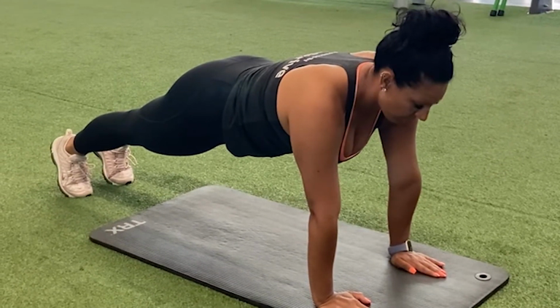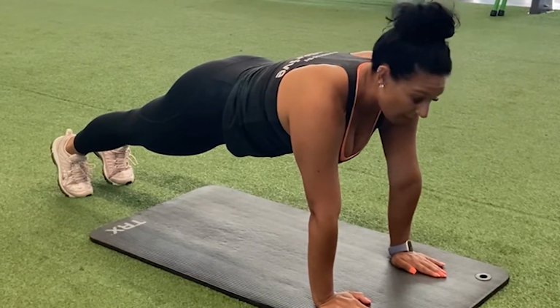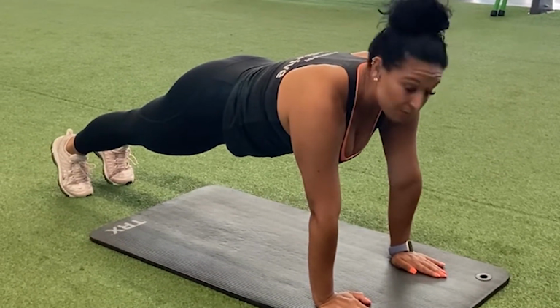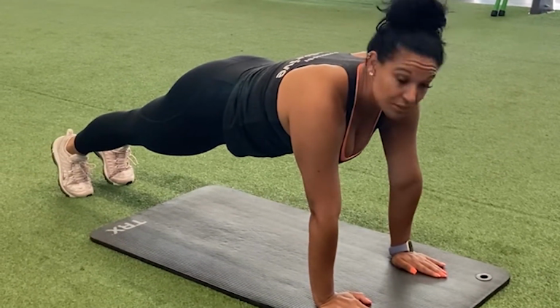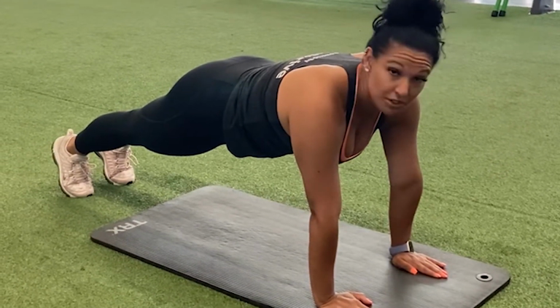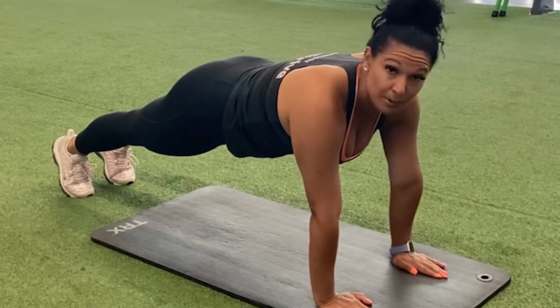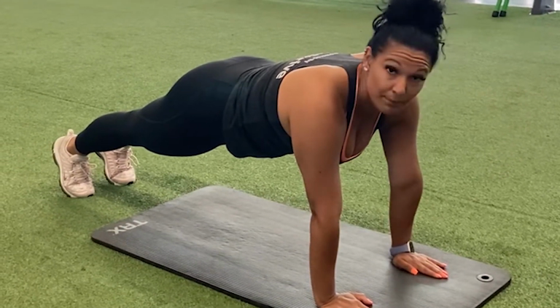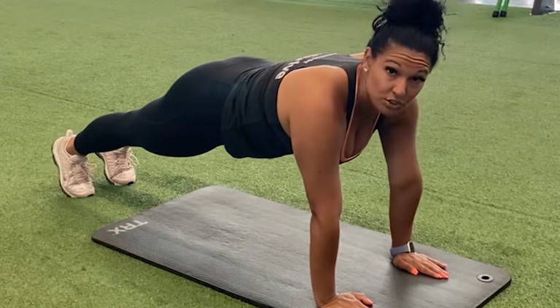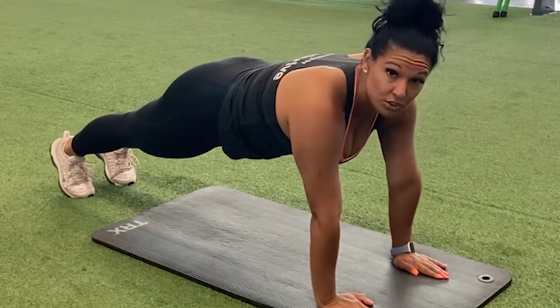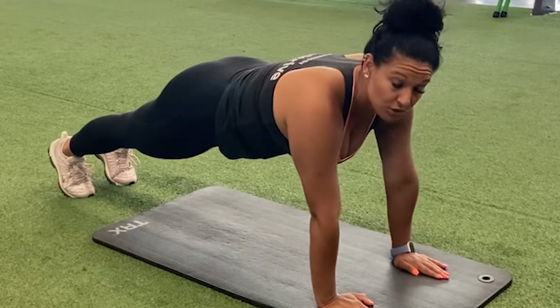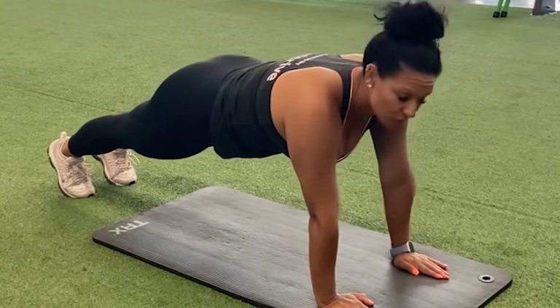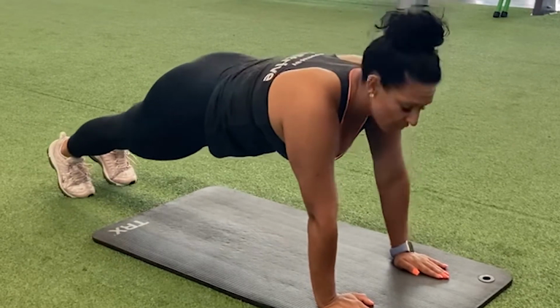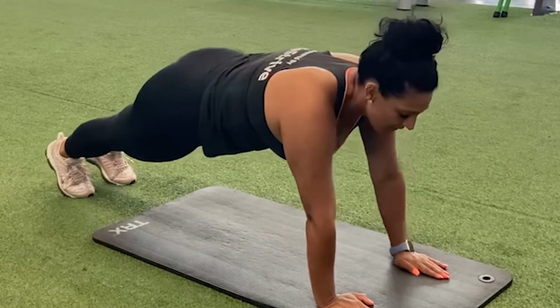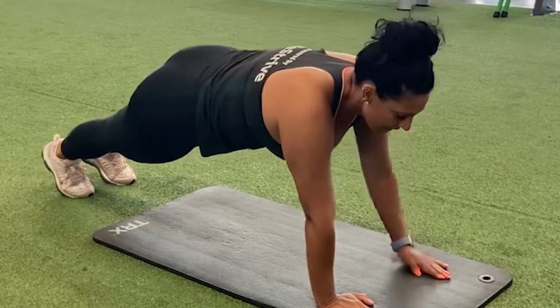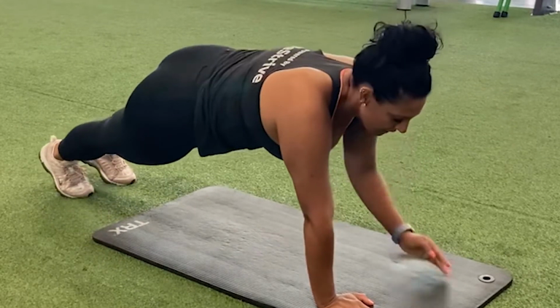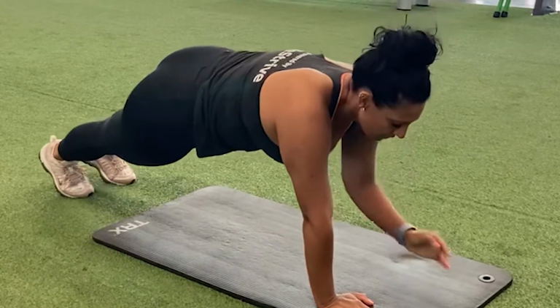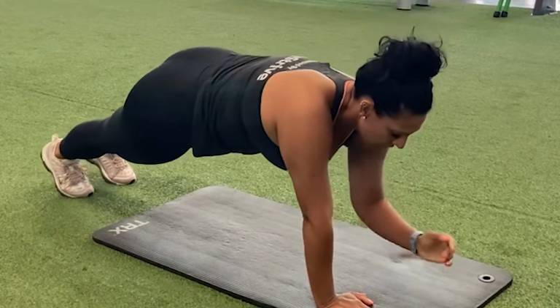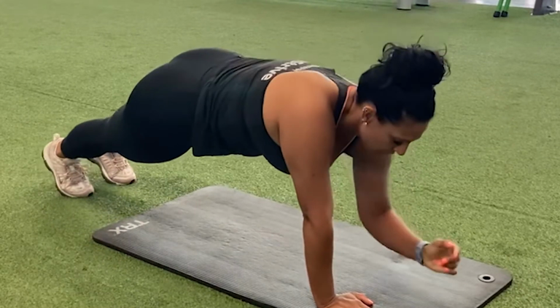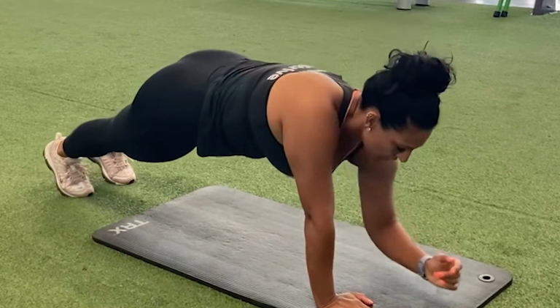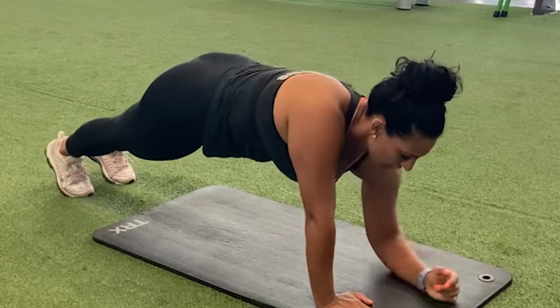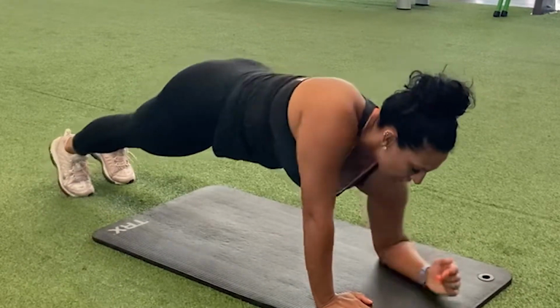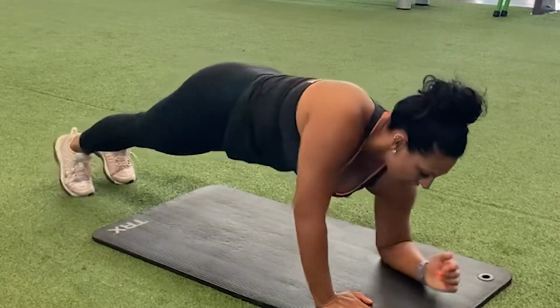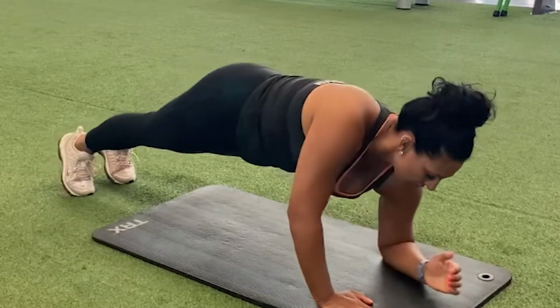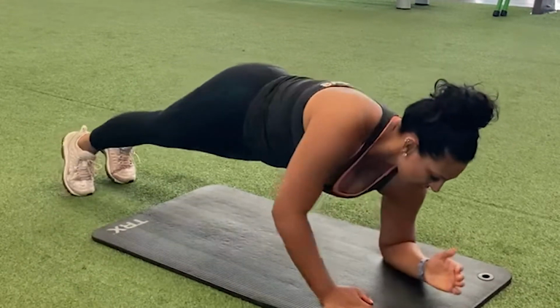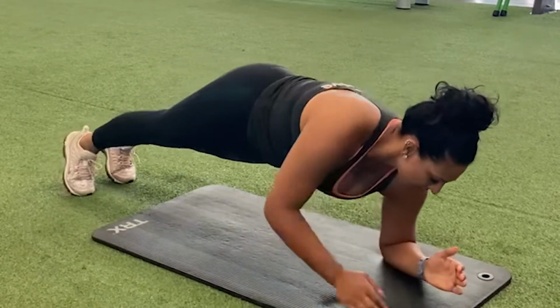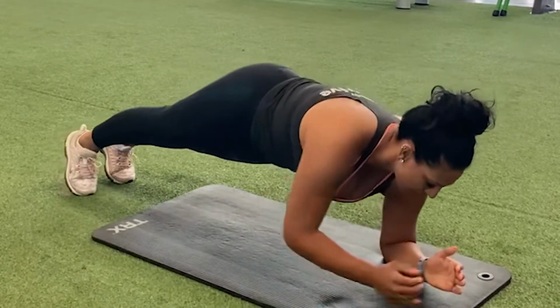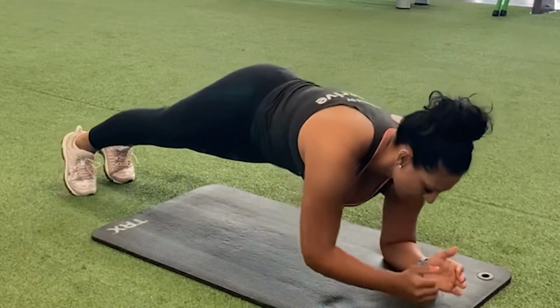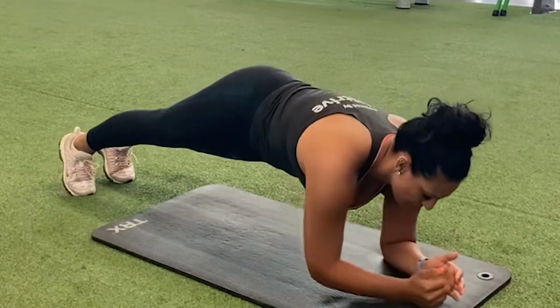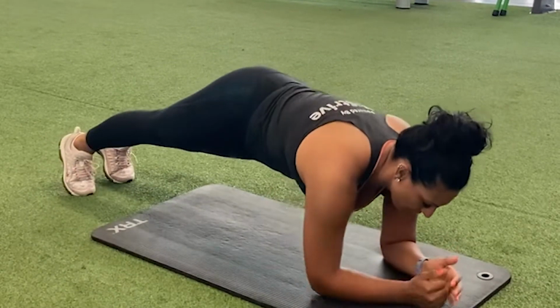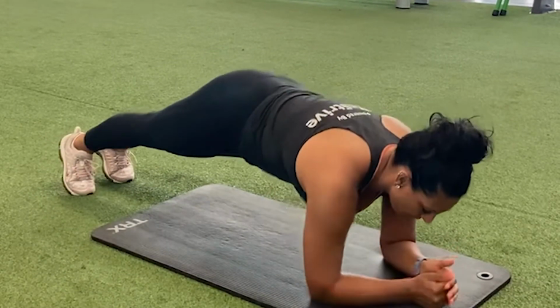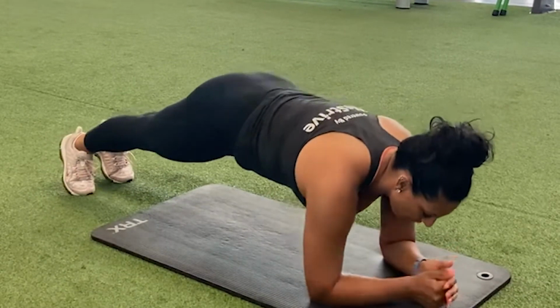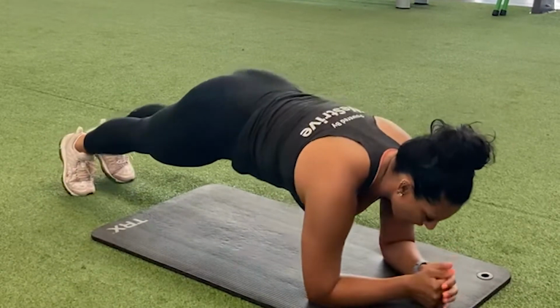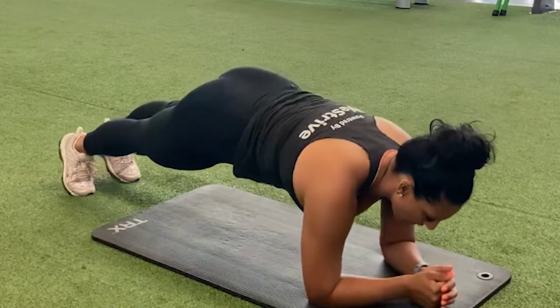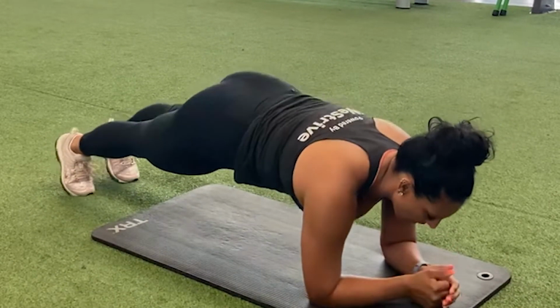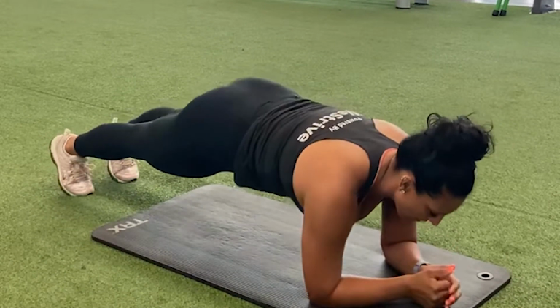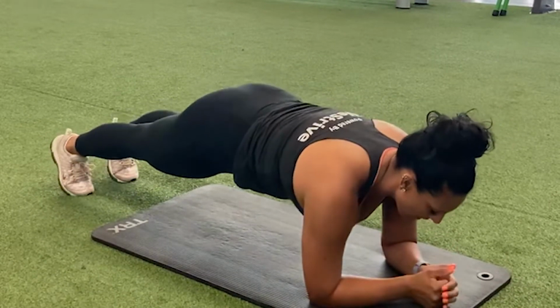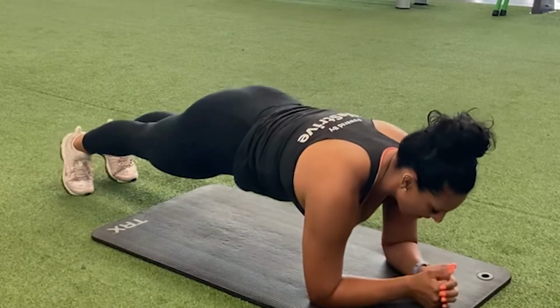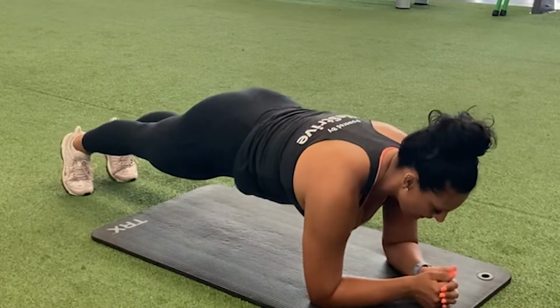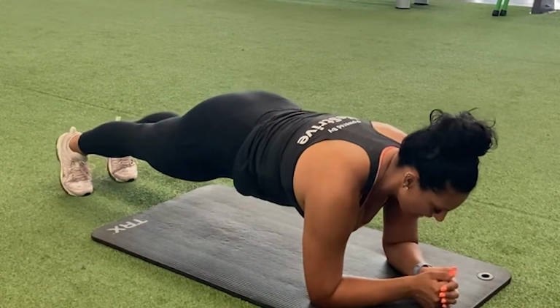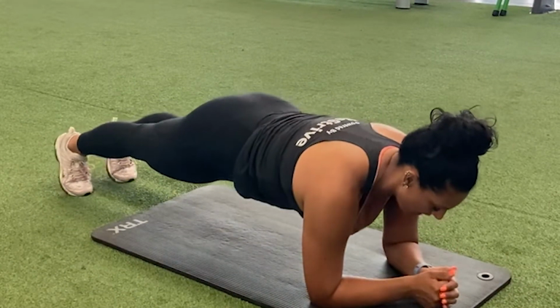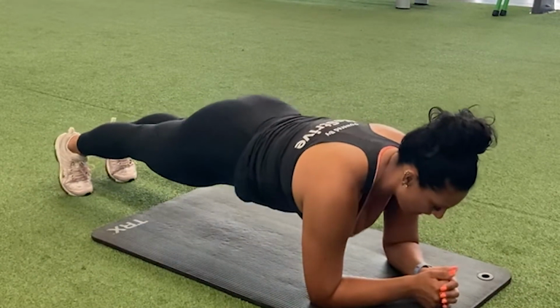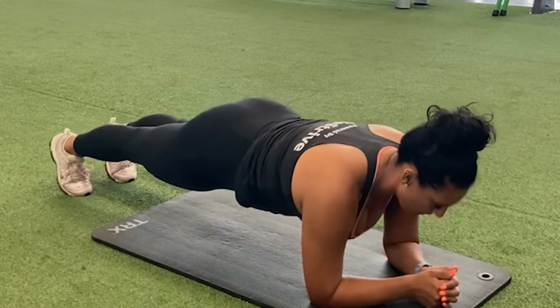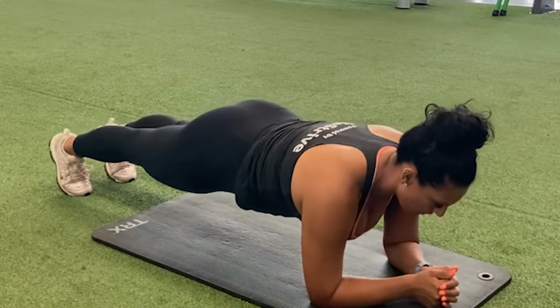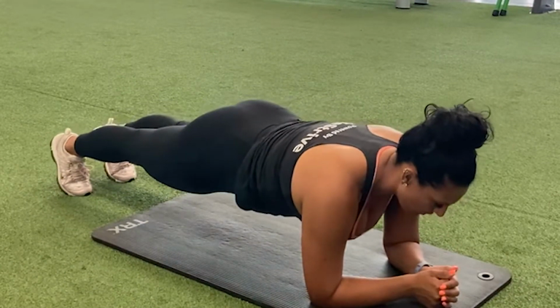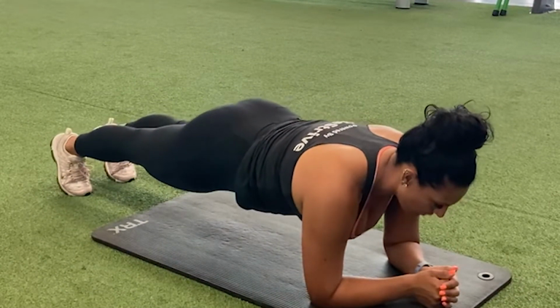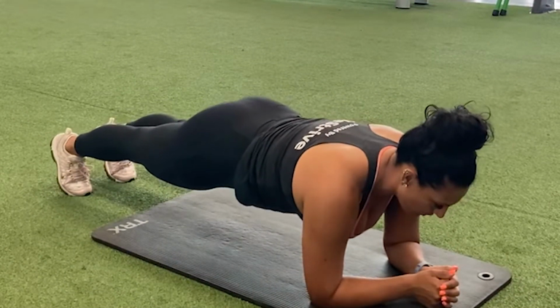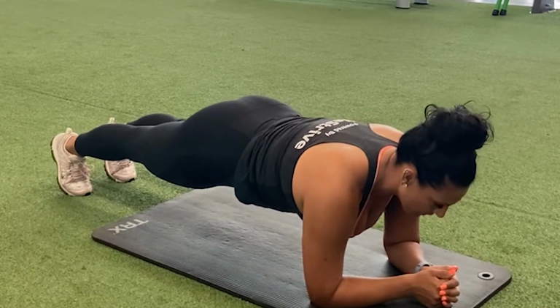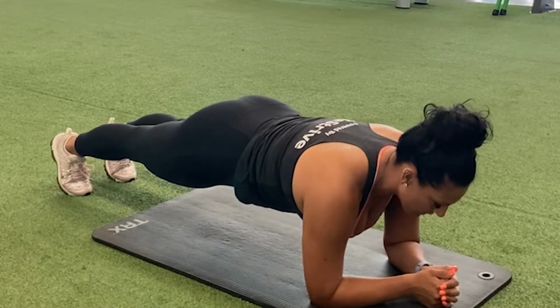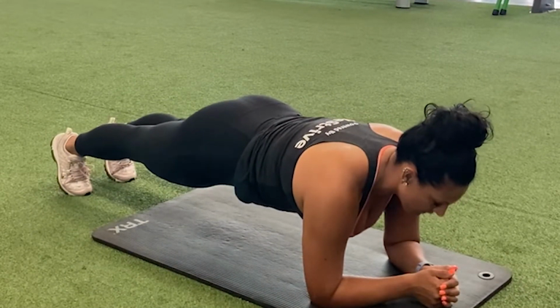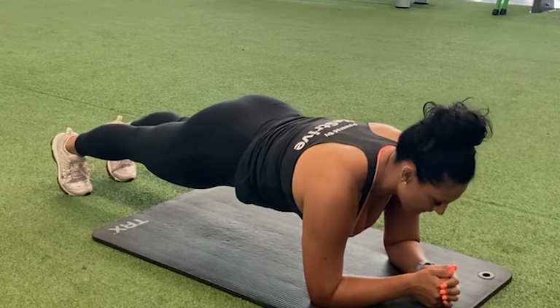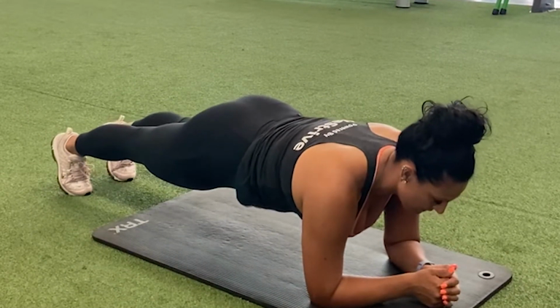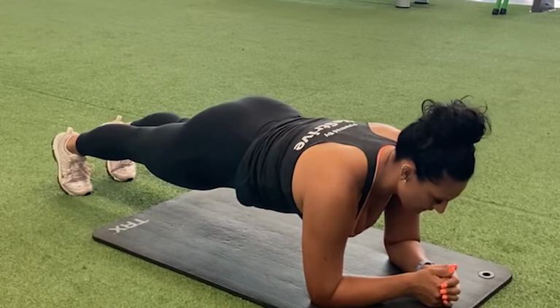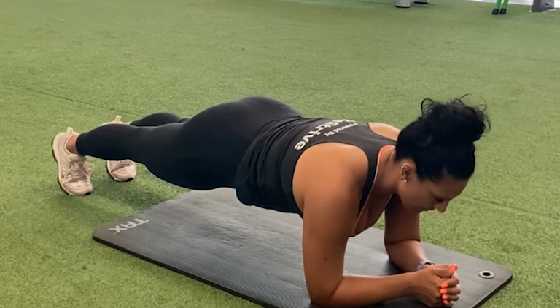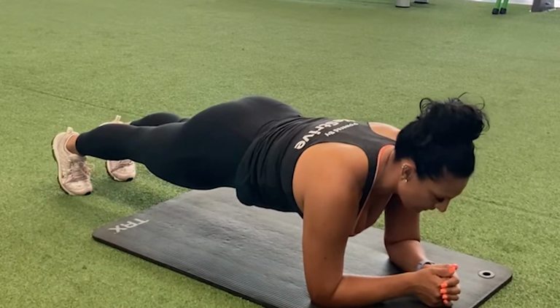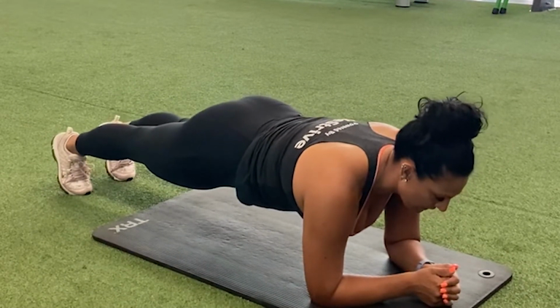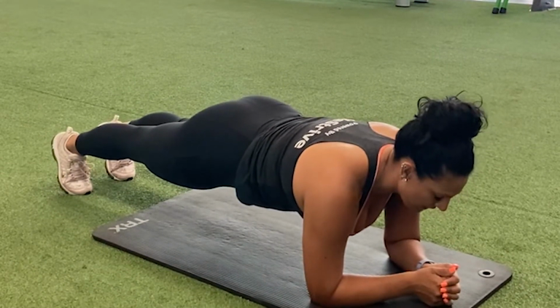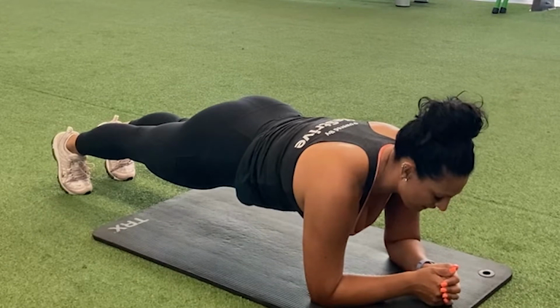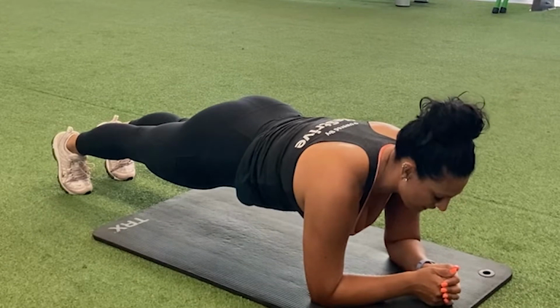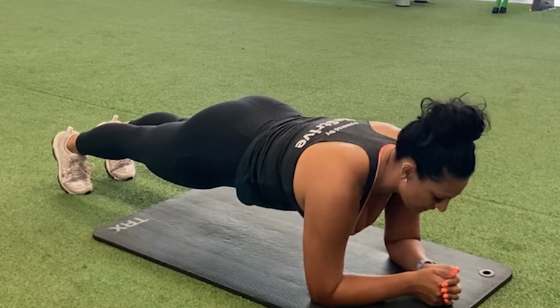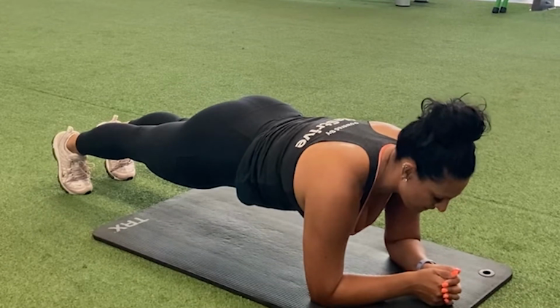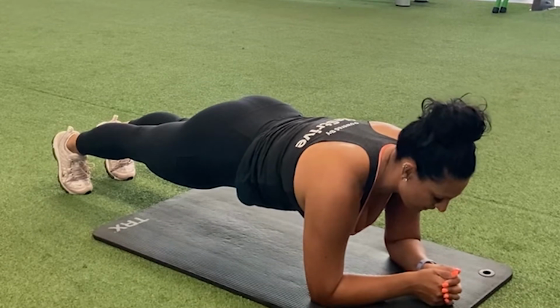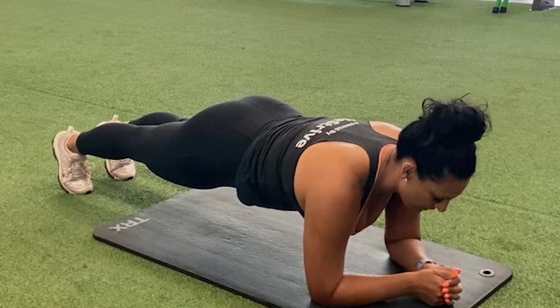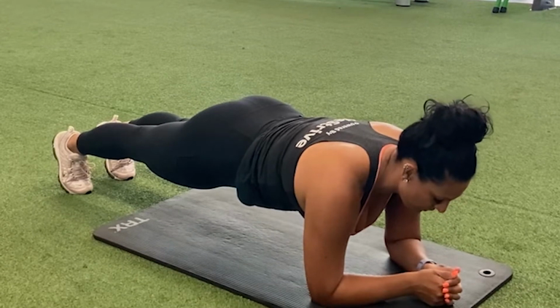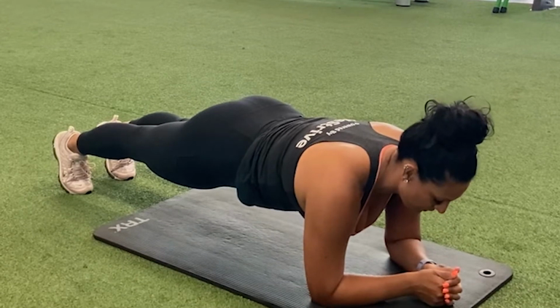Option number two: you can bring your arms down to your forearm and hold while engaging that core.